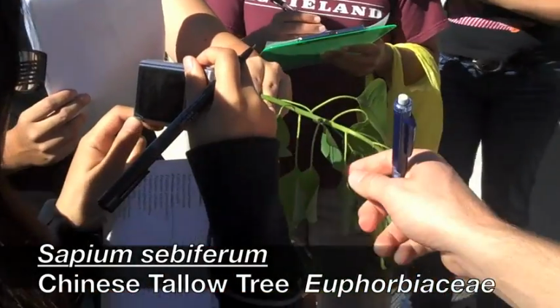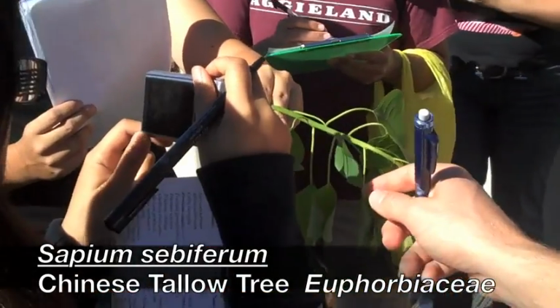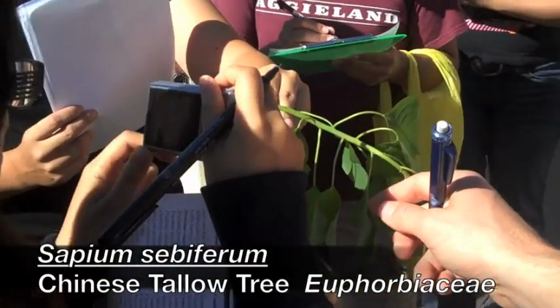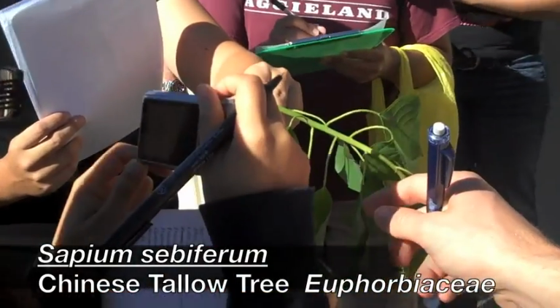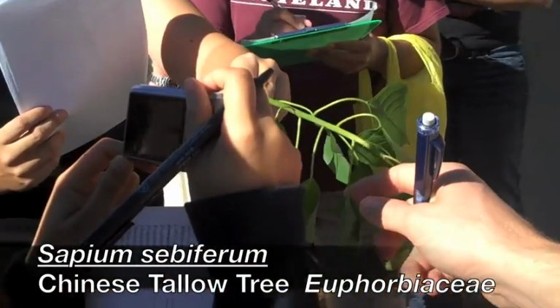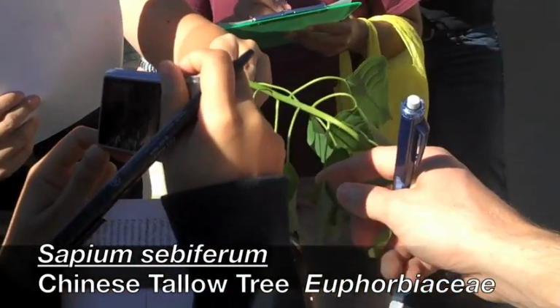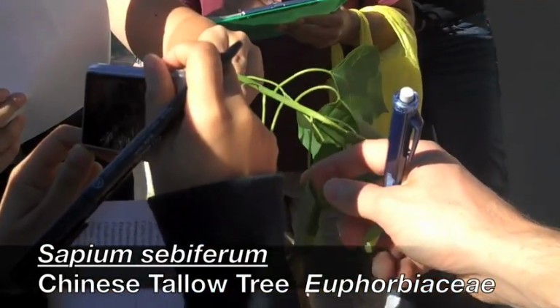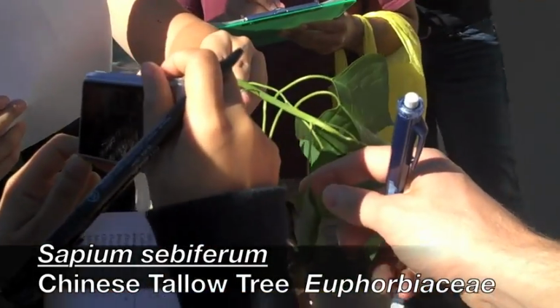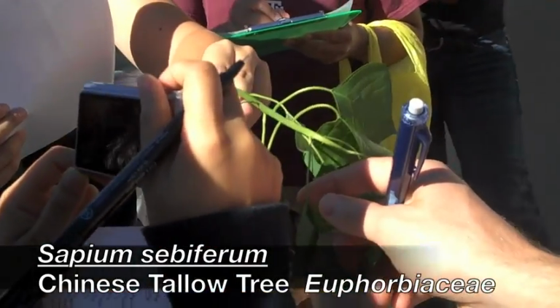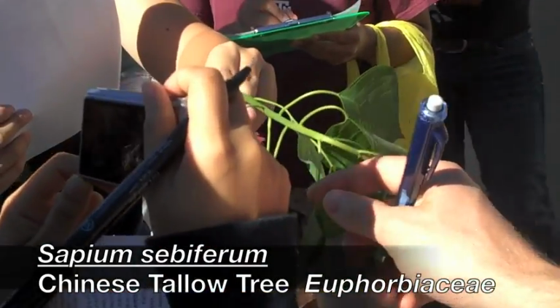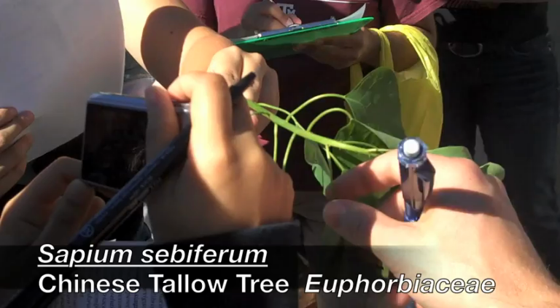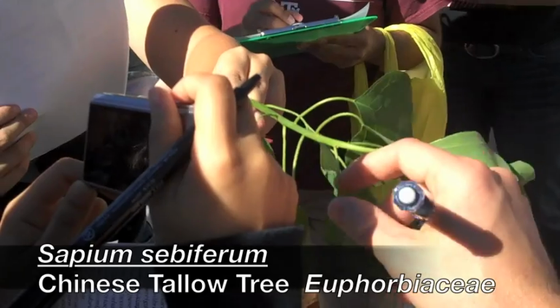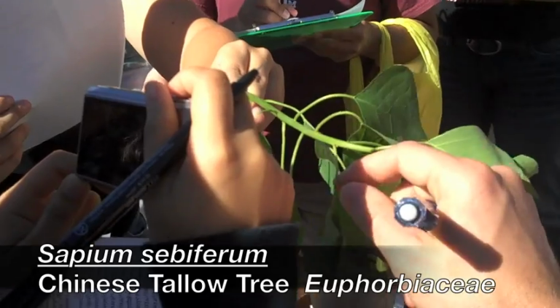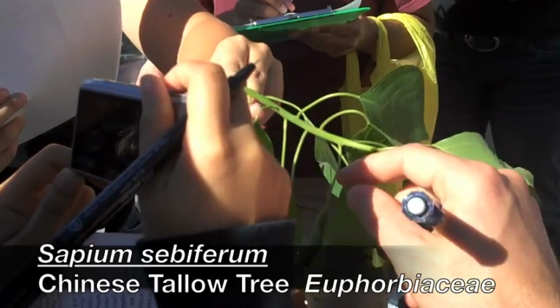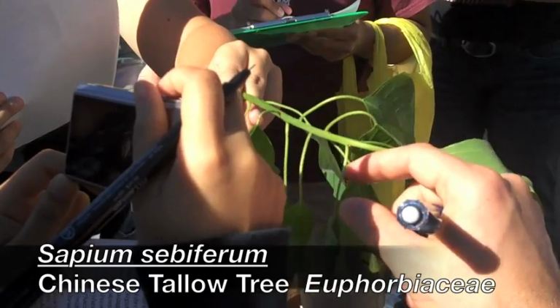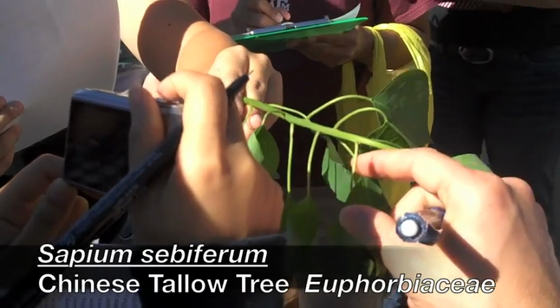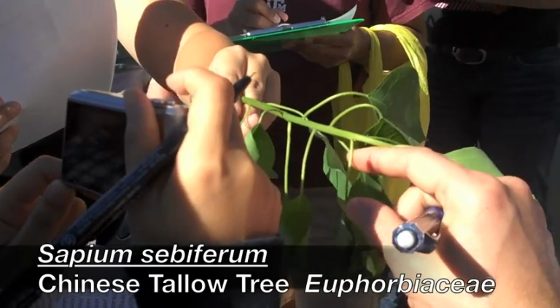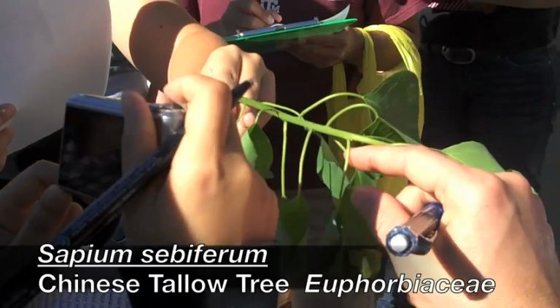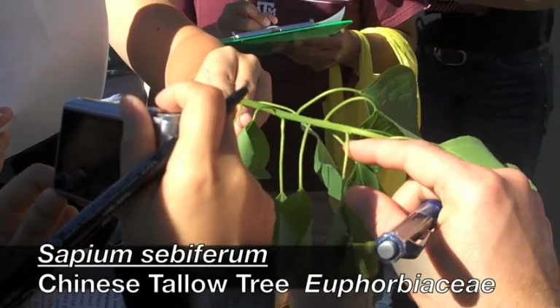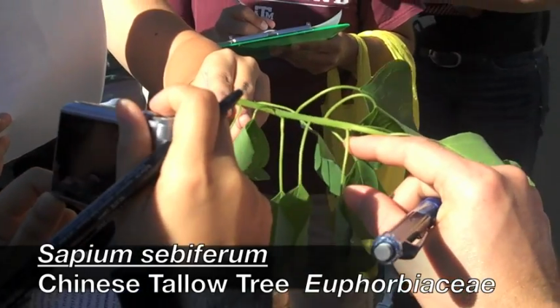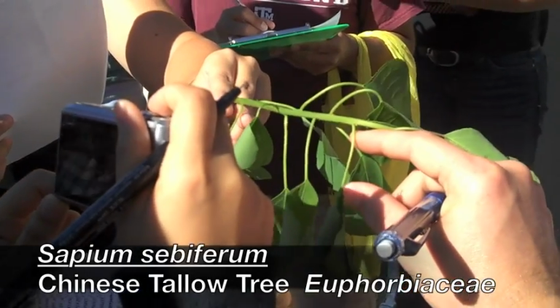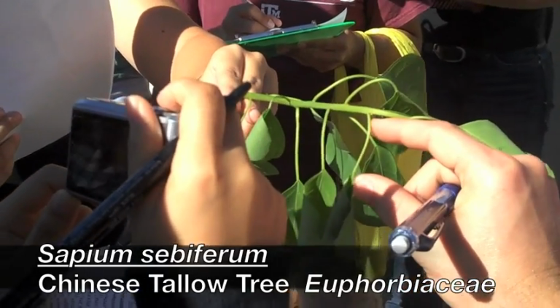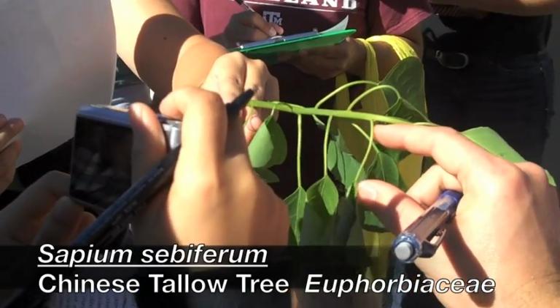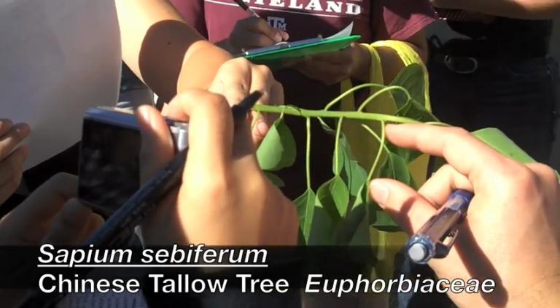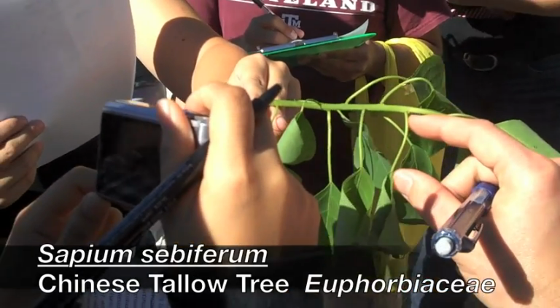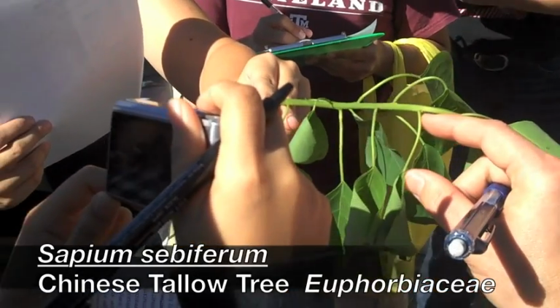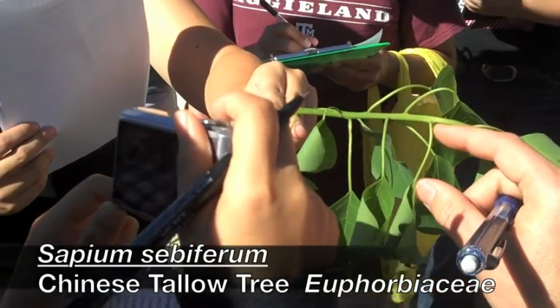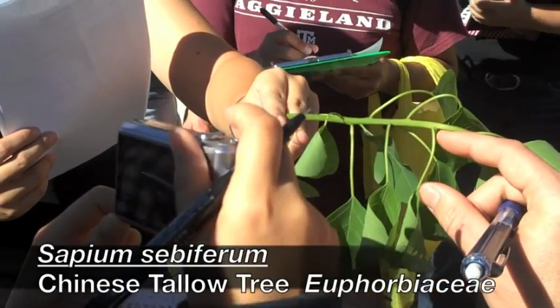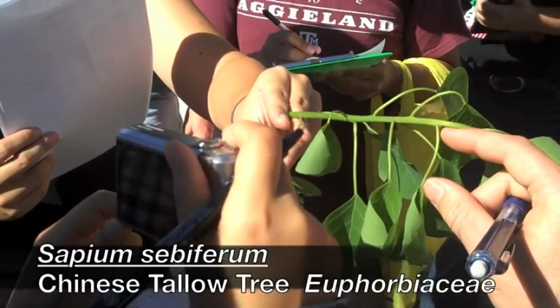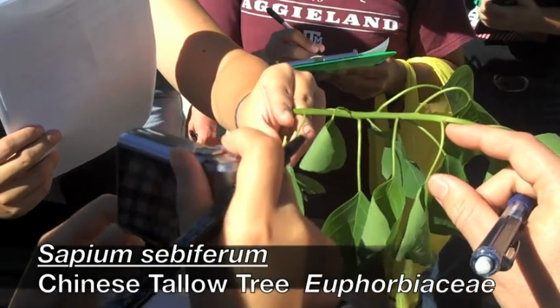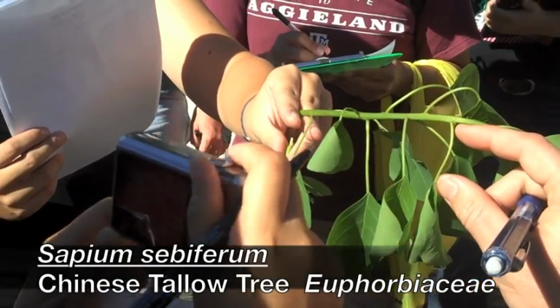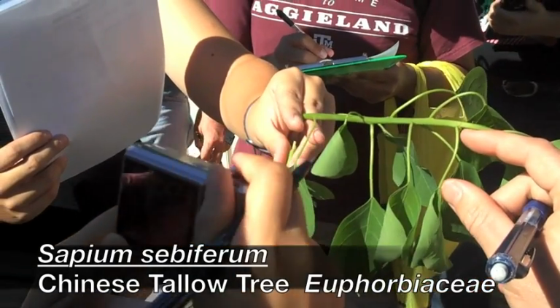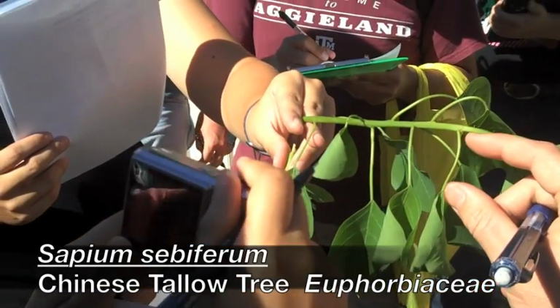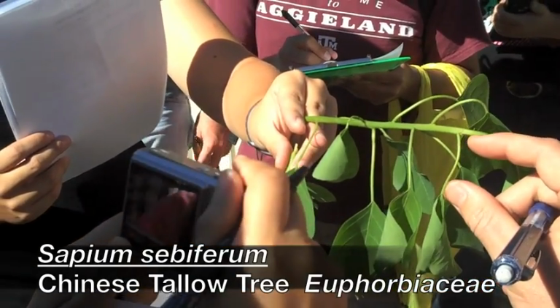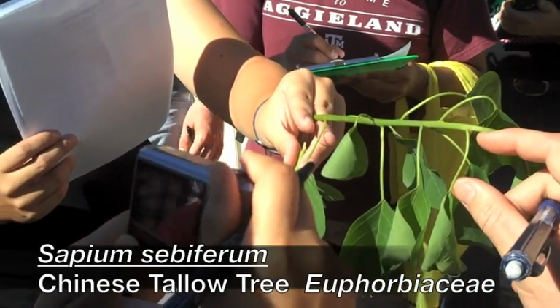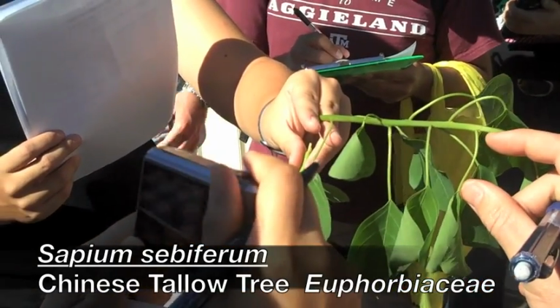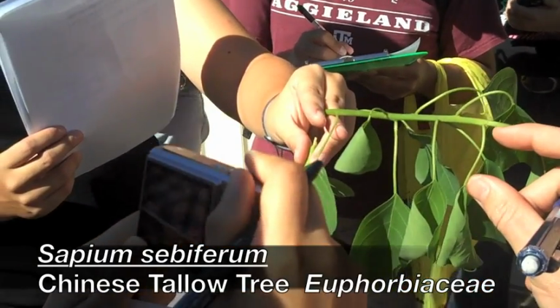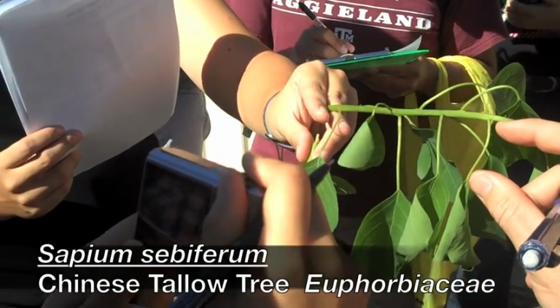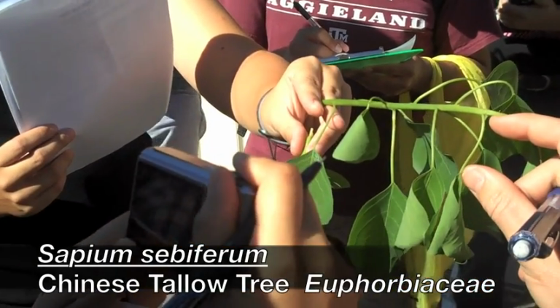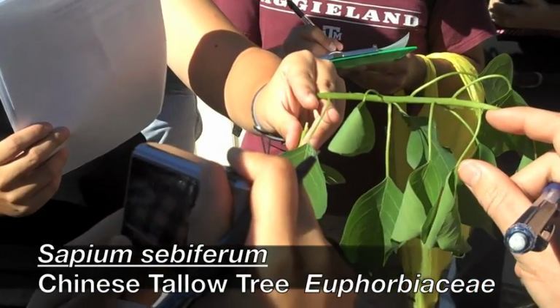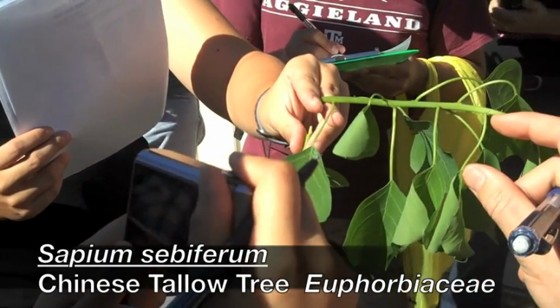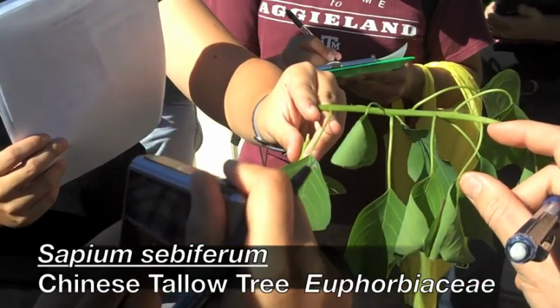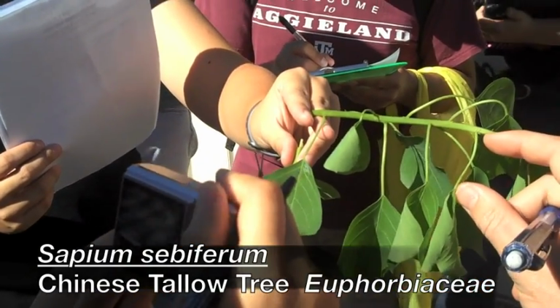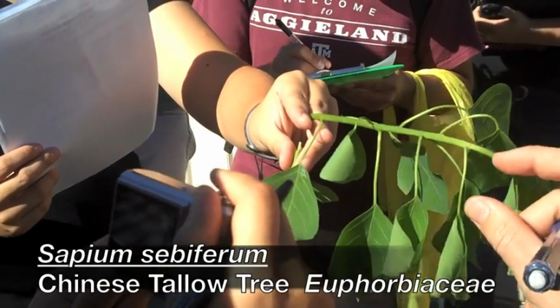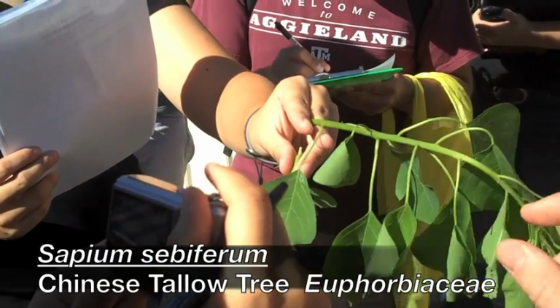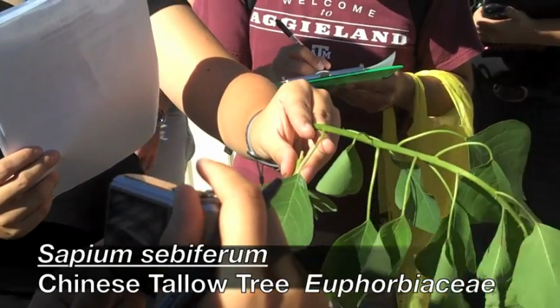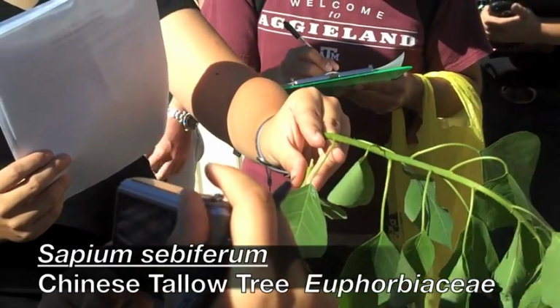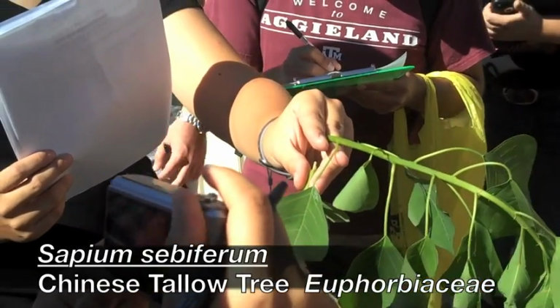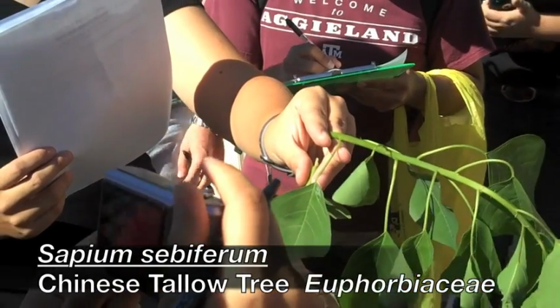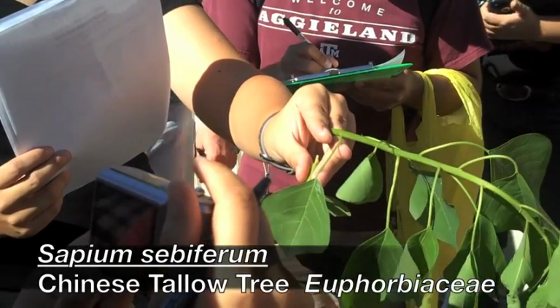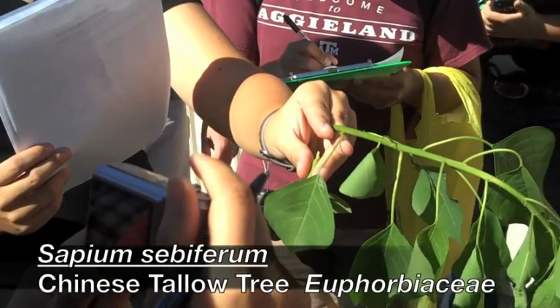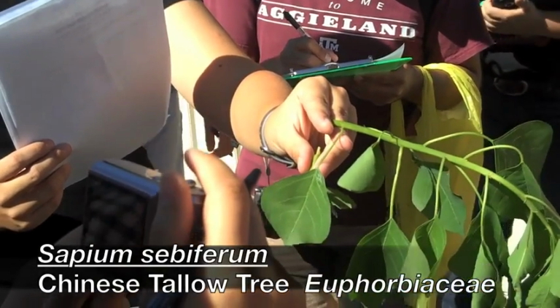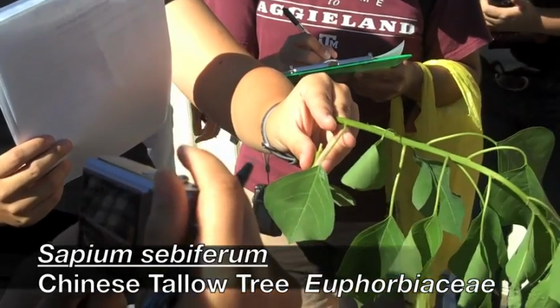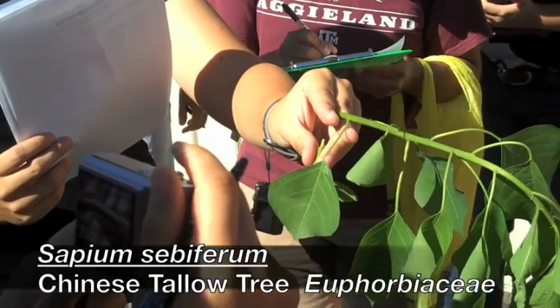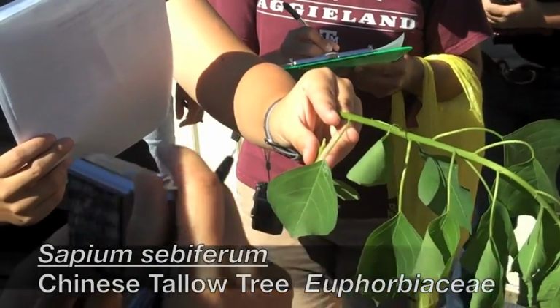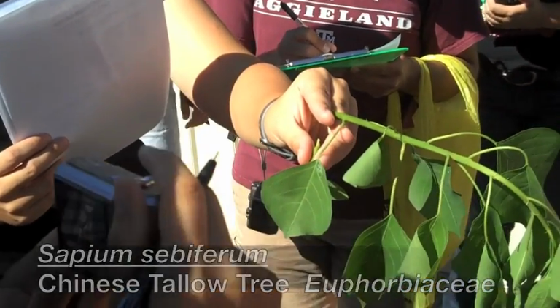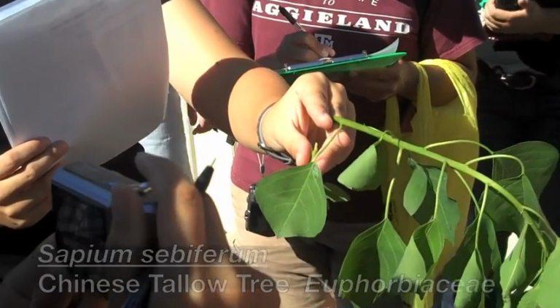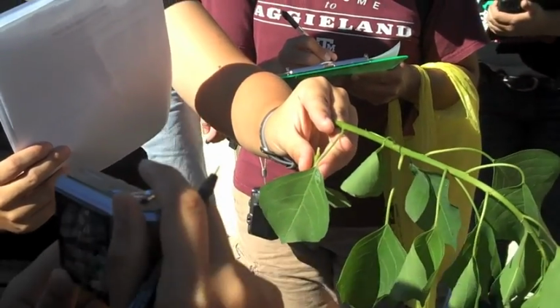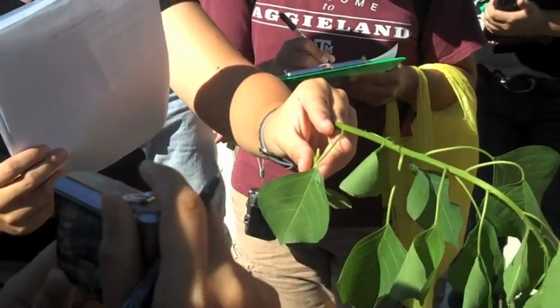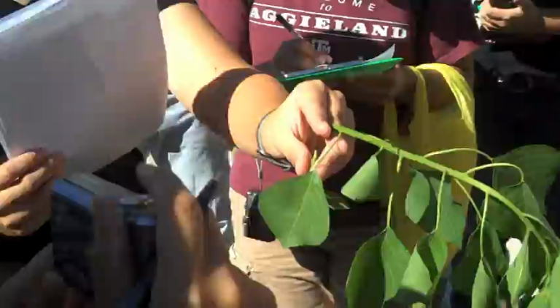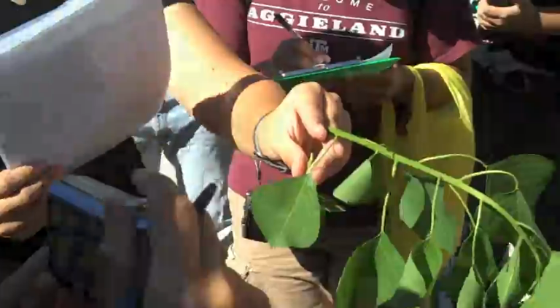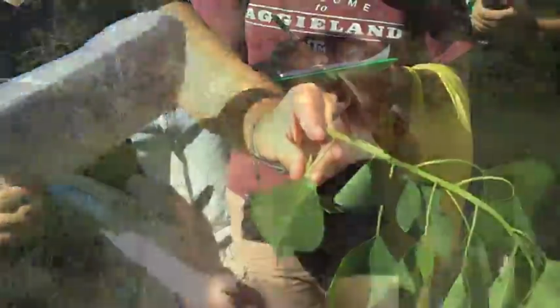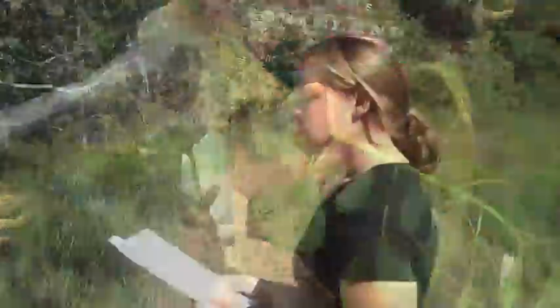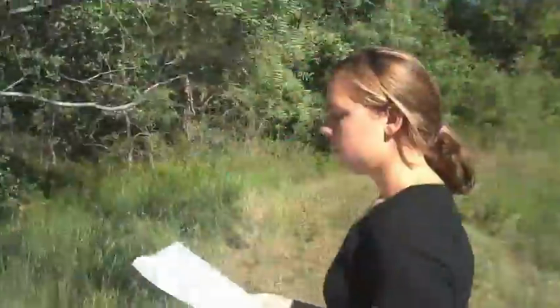On the poplars, the petiole won't be as long, and it will be flattened on the top.